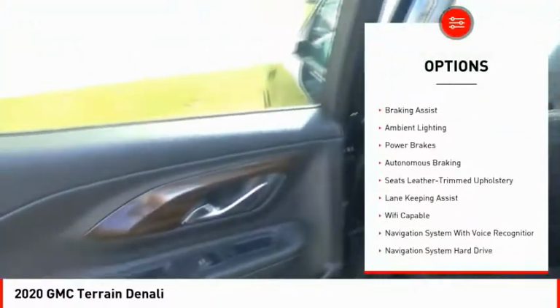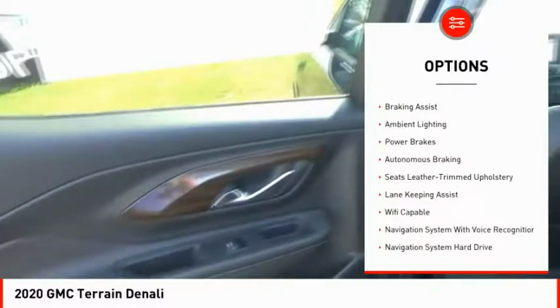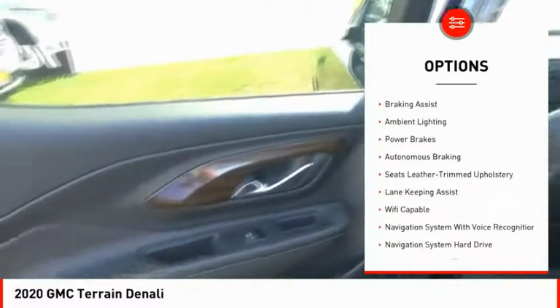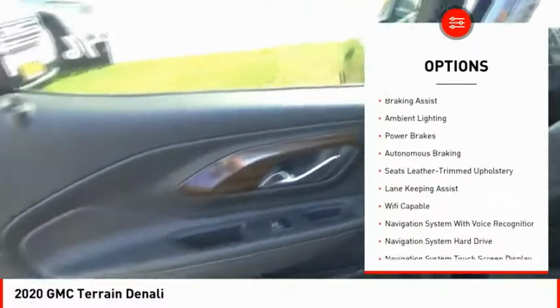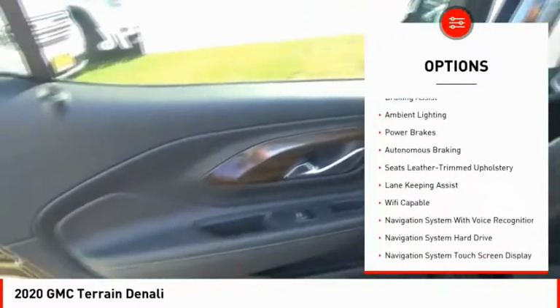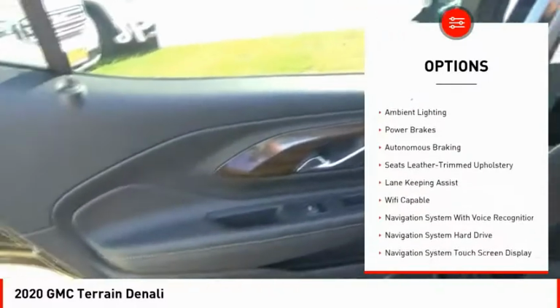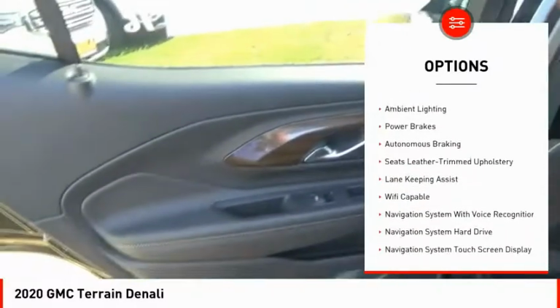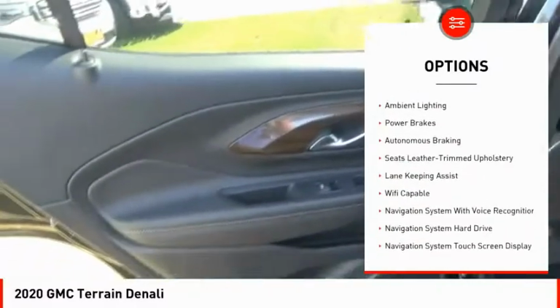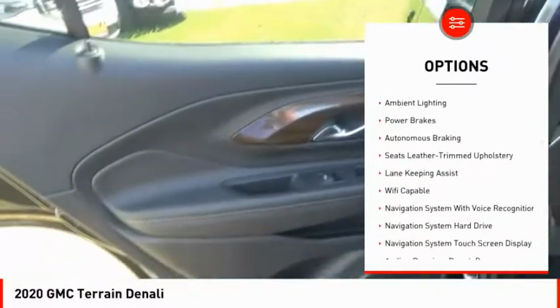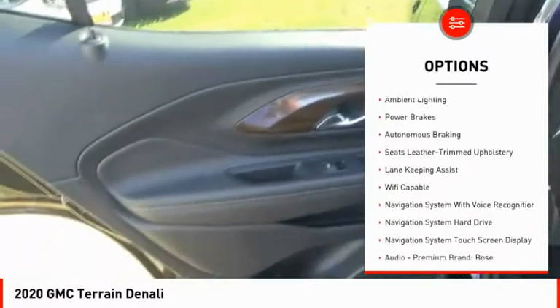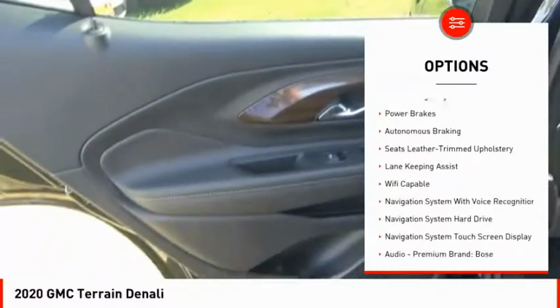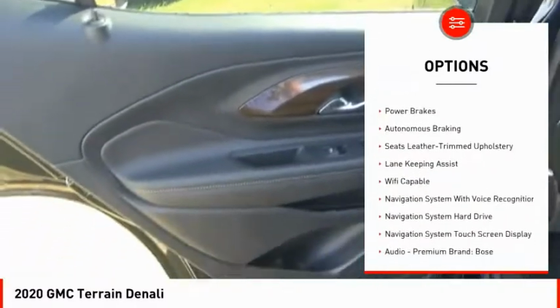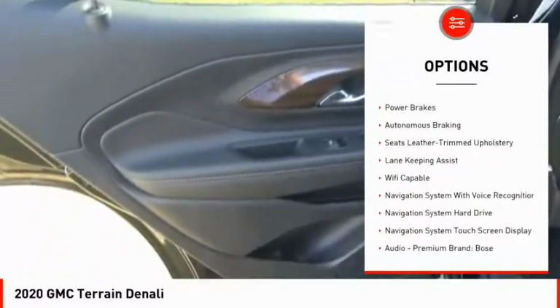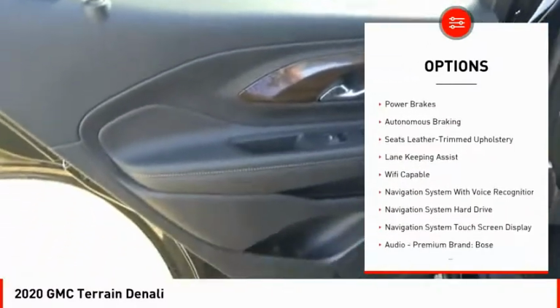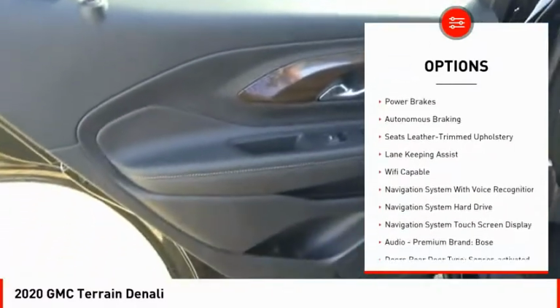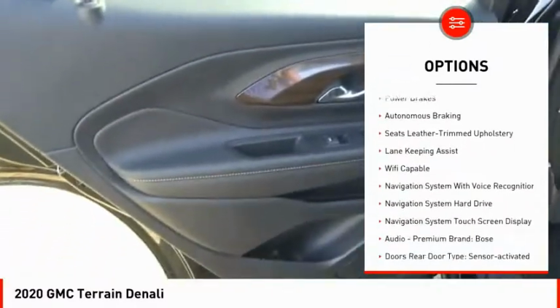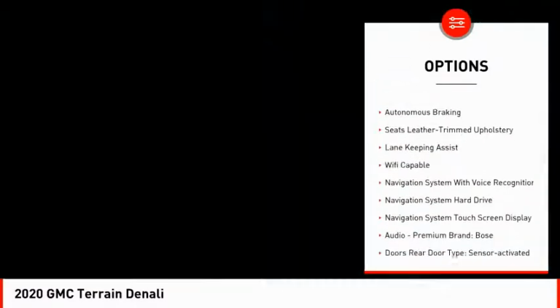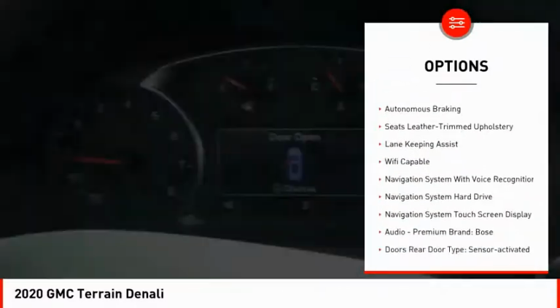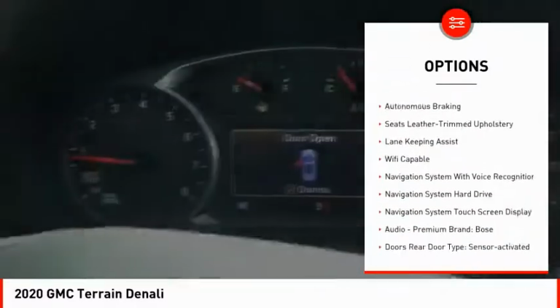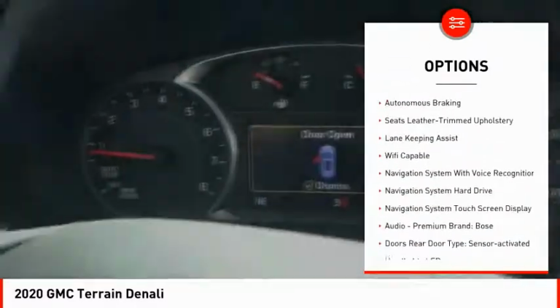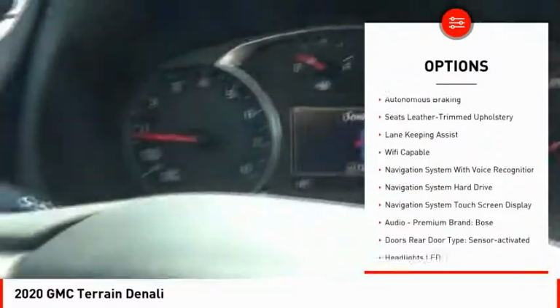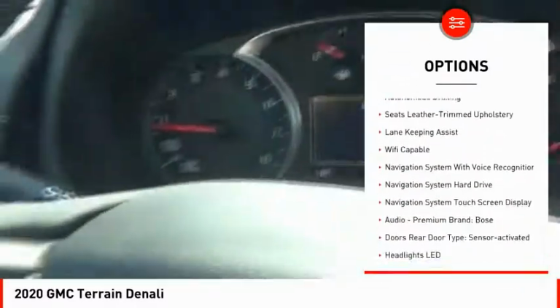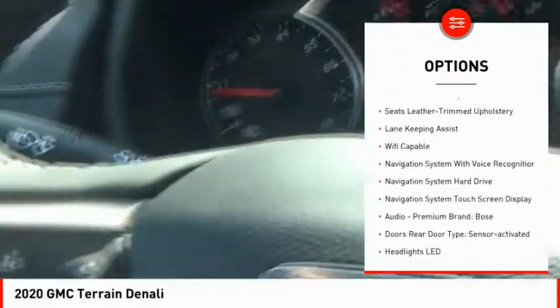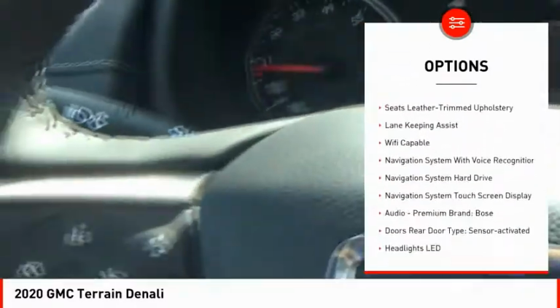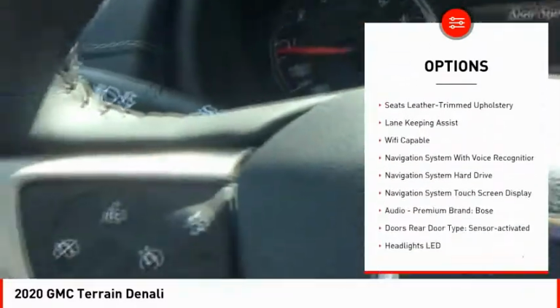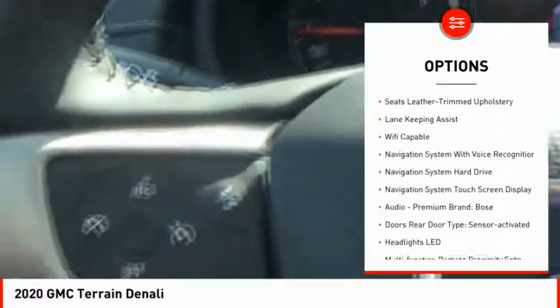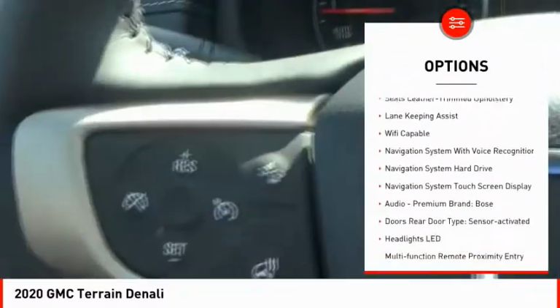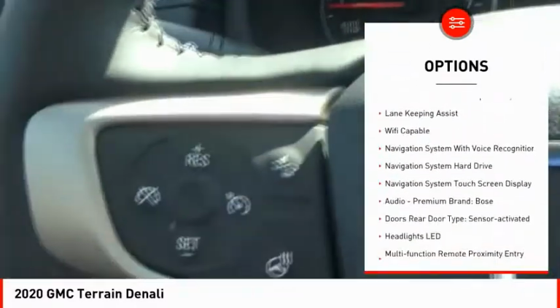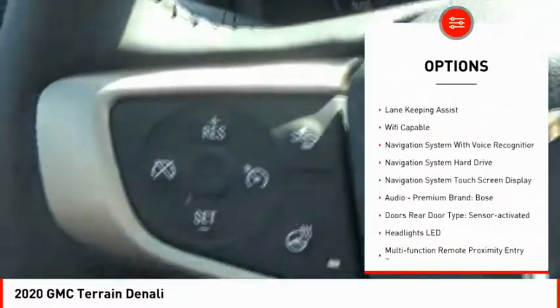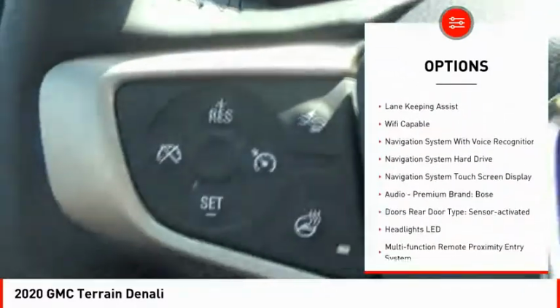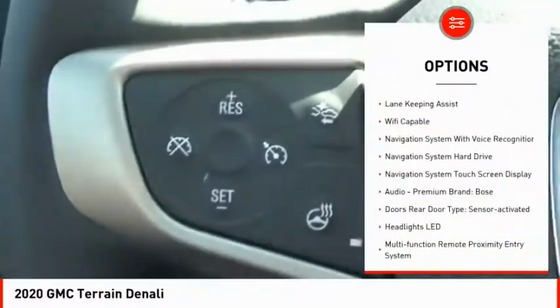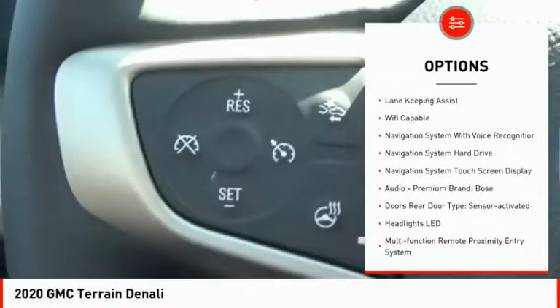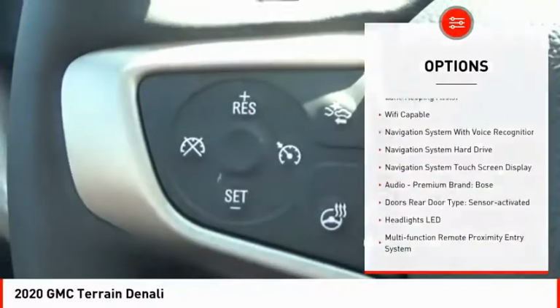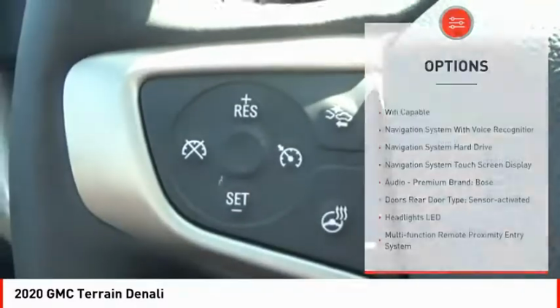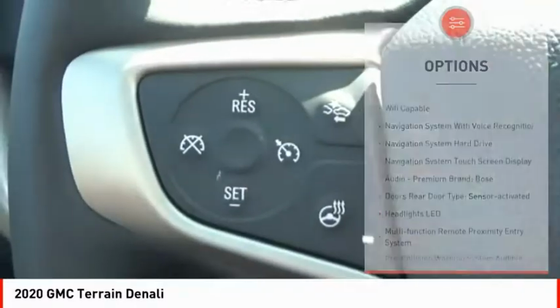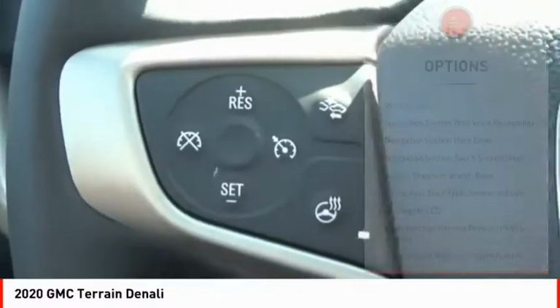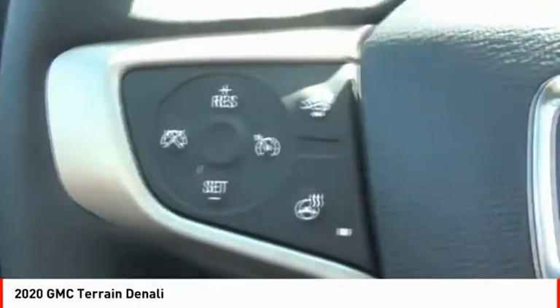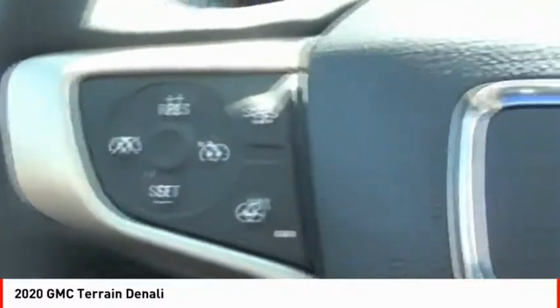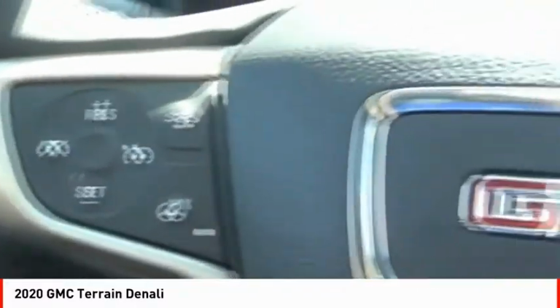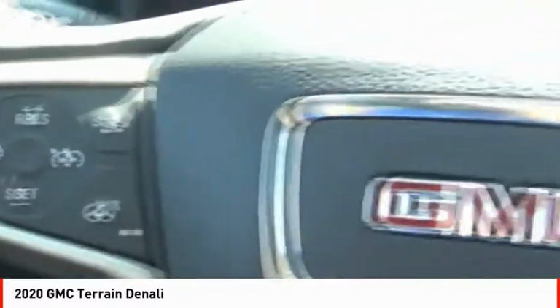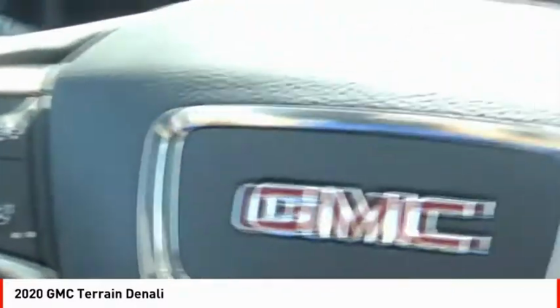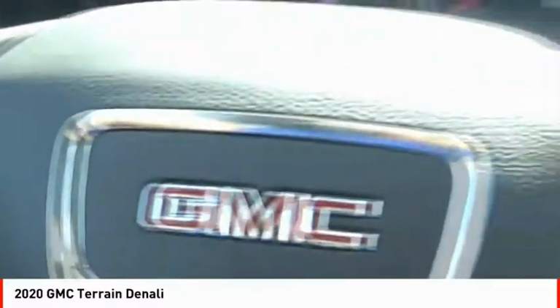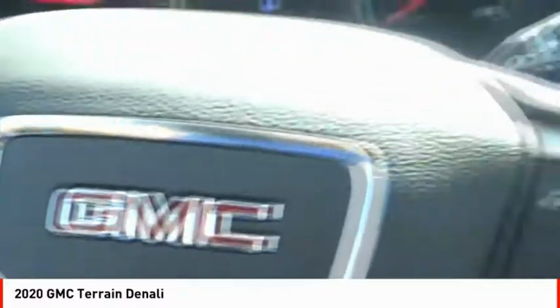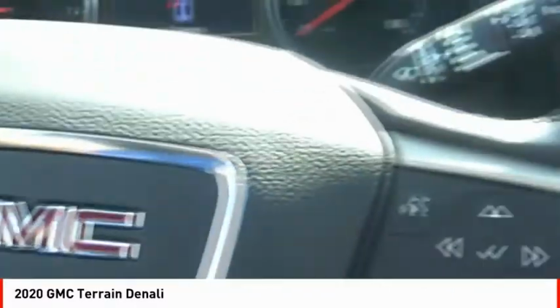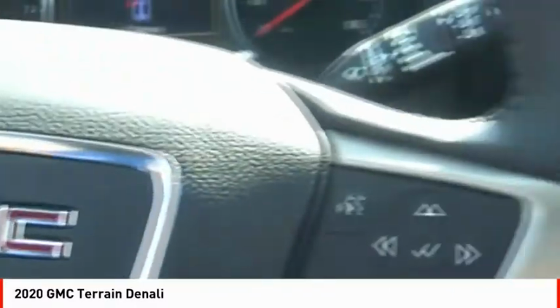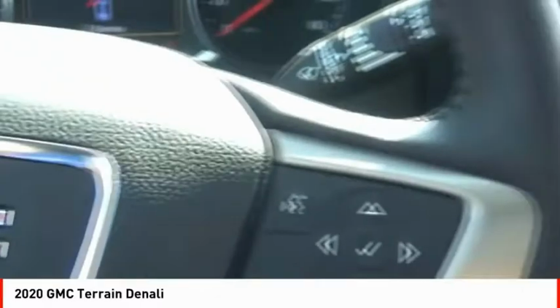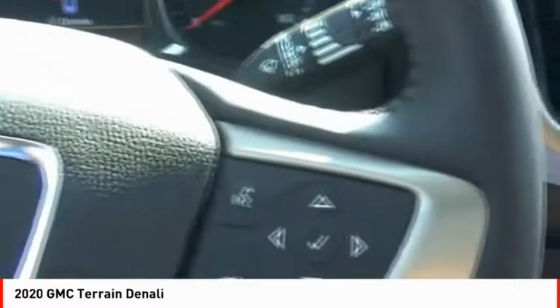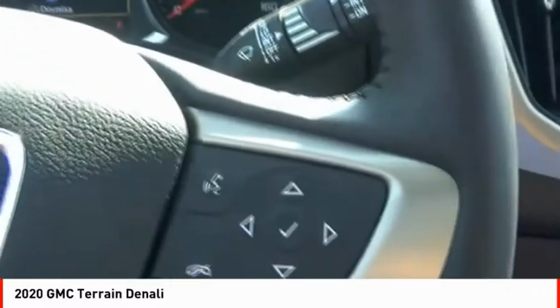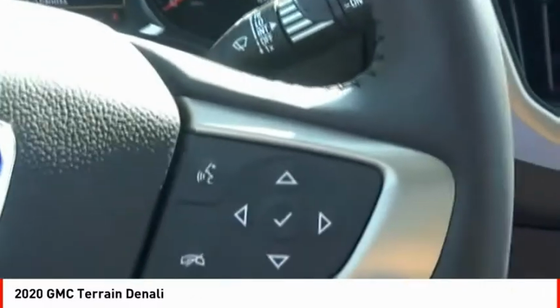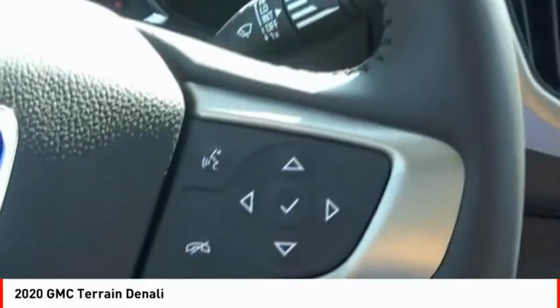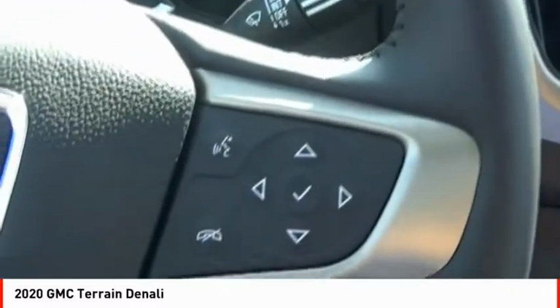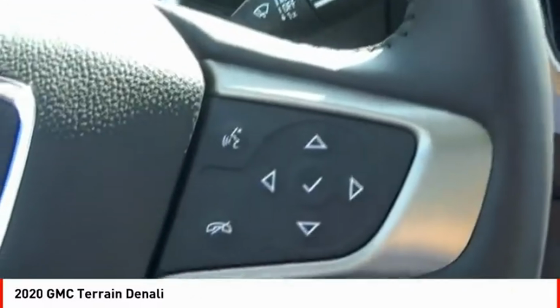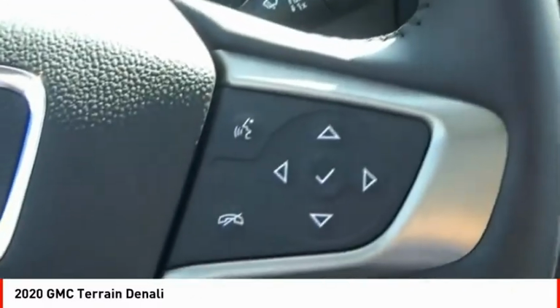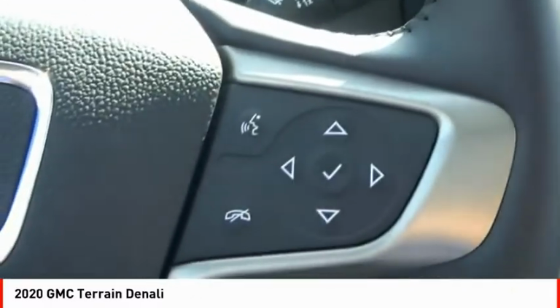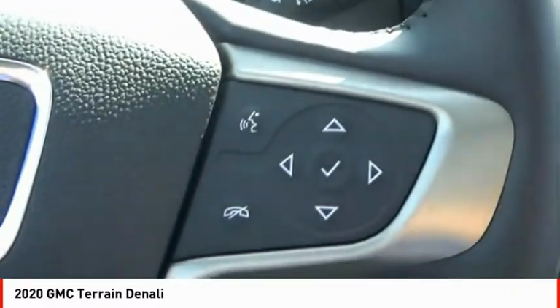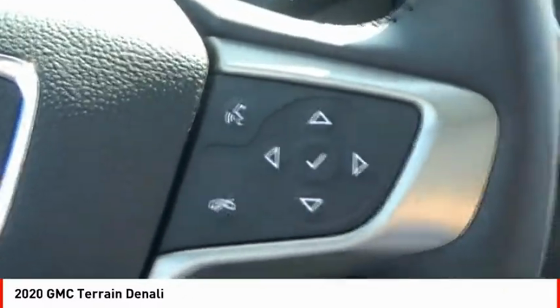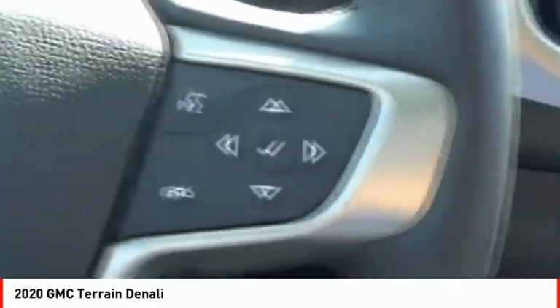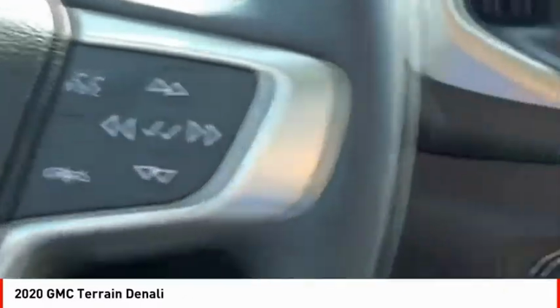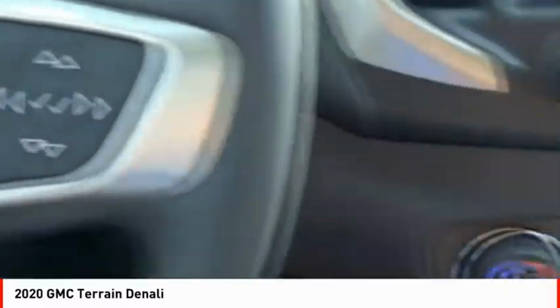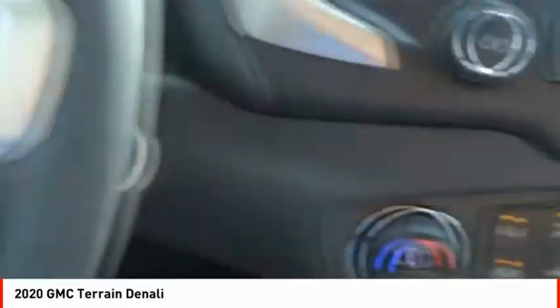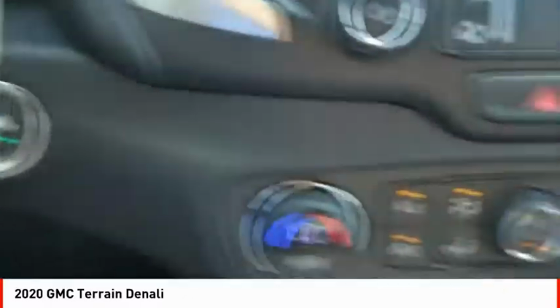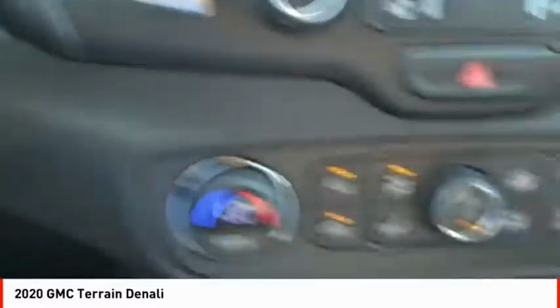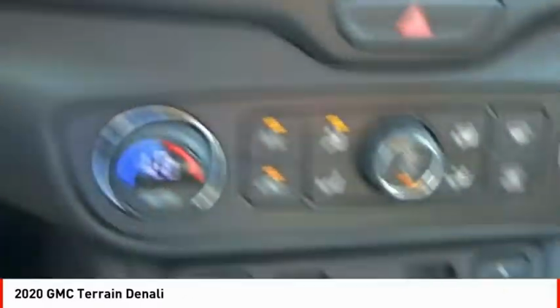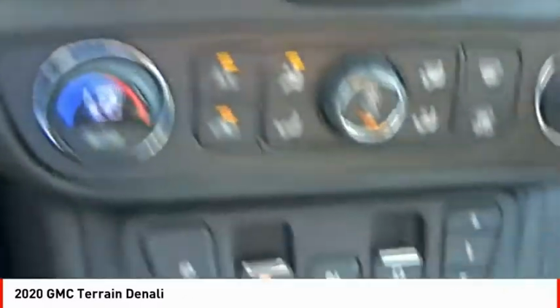Traction control, stability control, remote engine start, fog lights, braking assist, ambient lighting, power brakes.